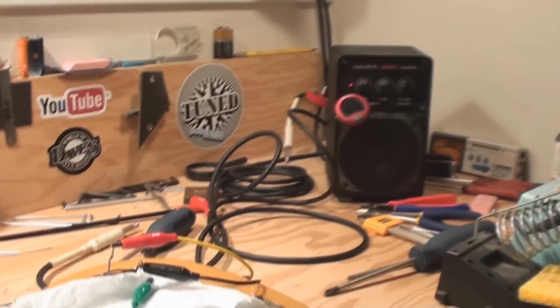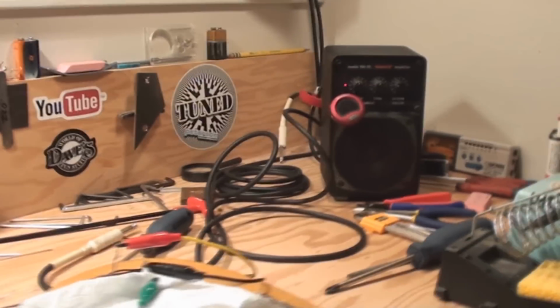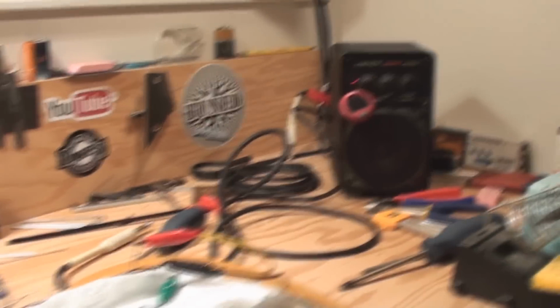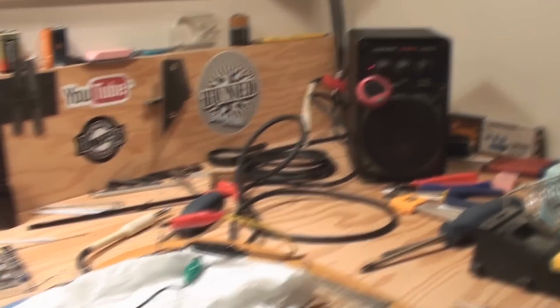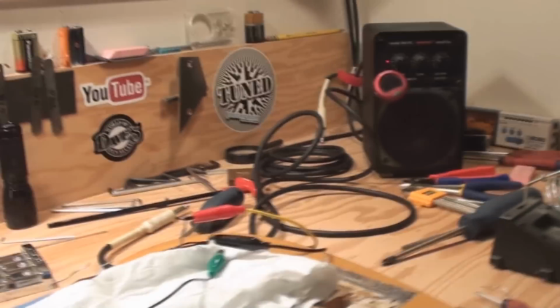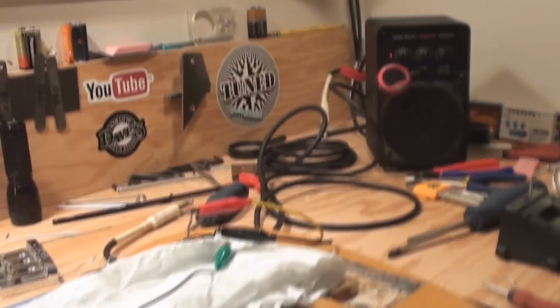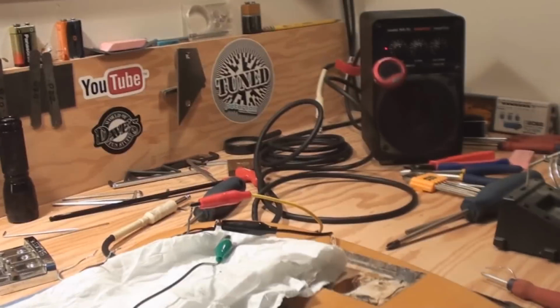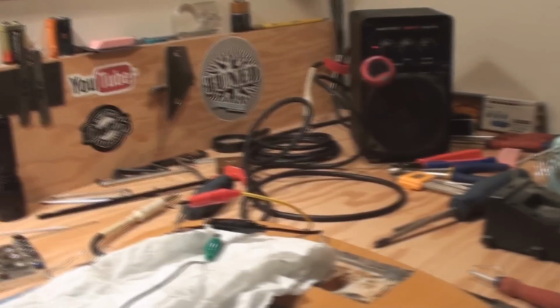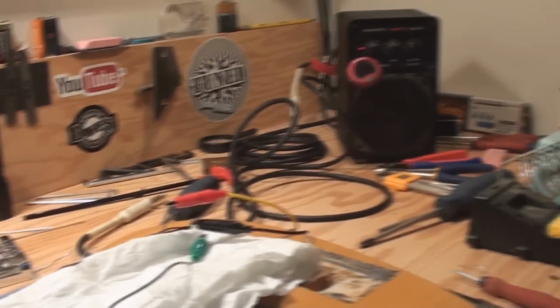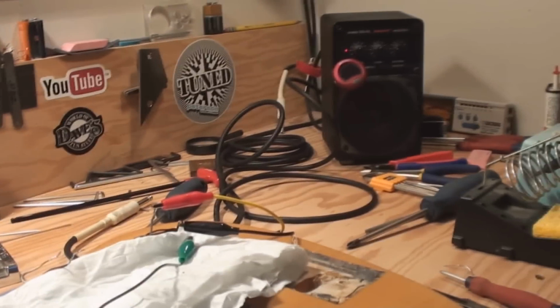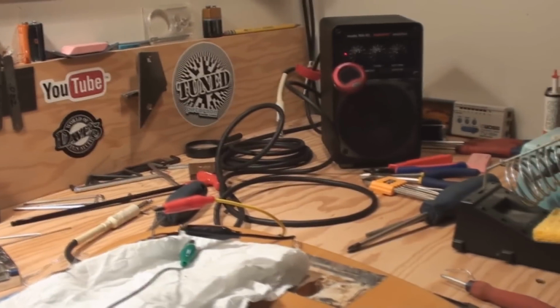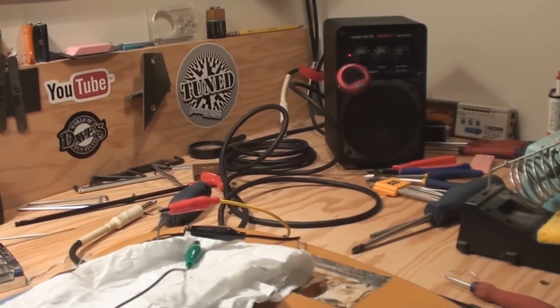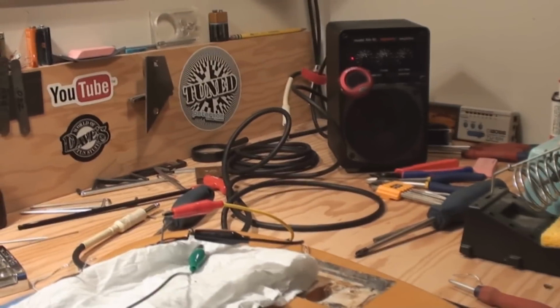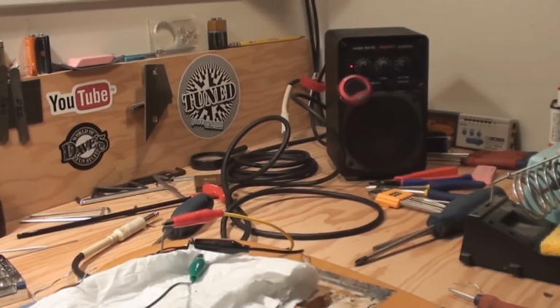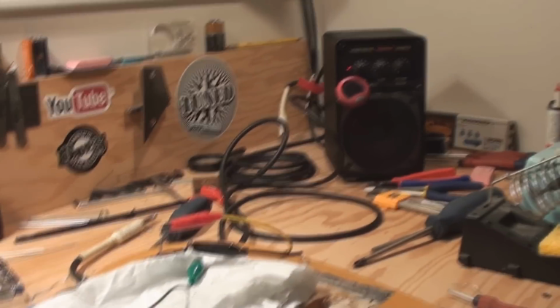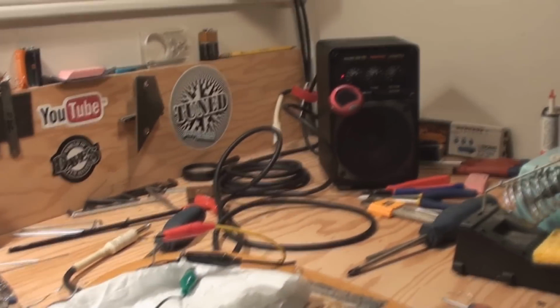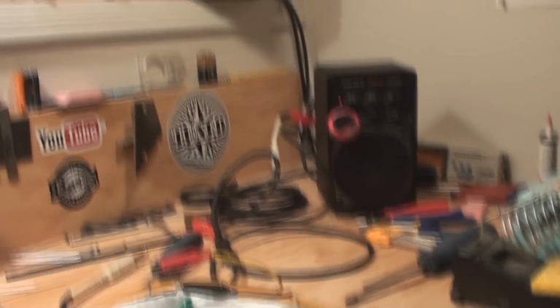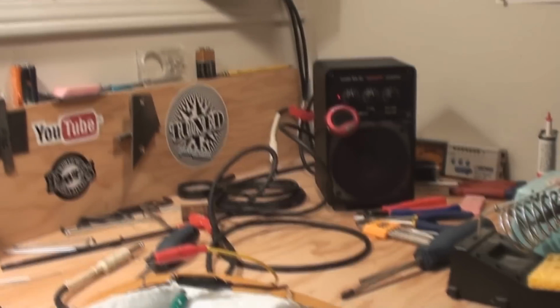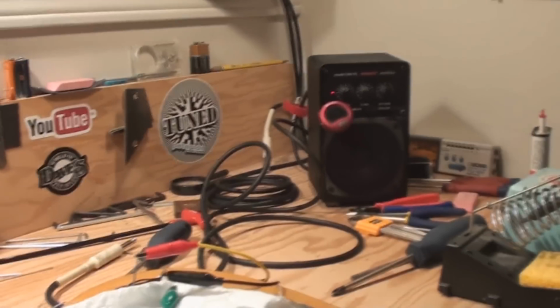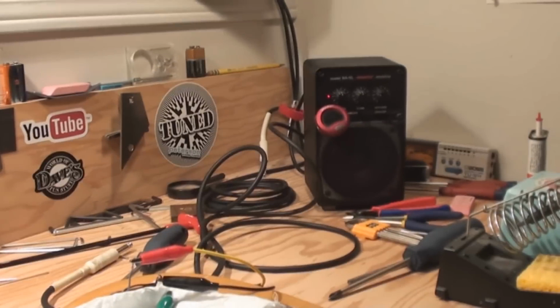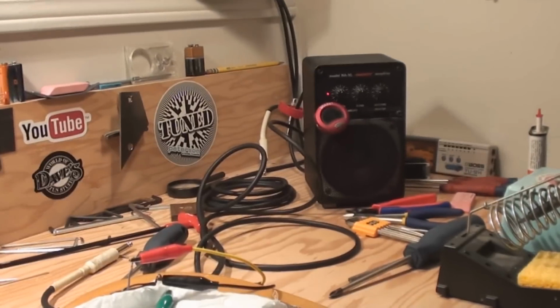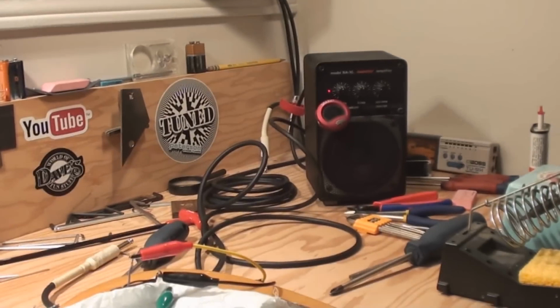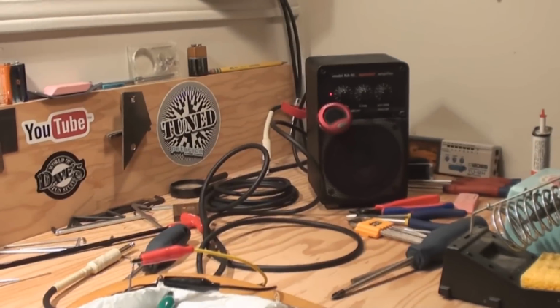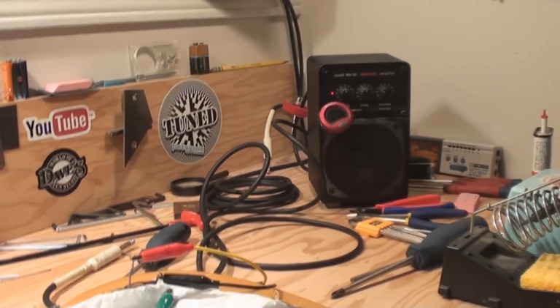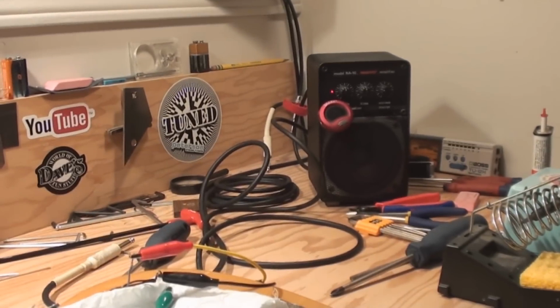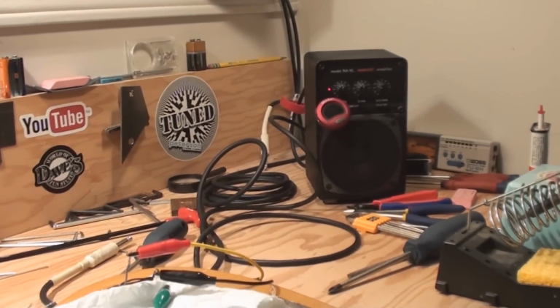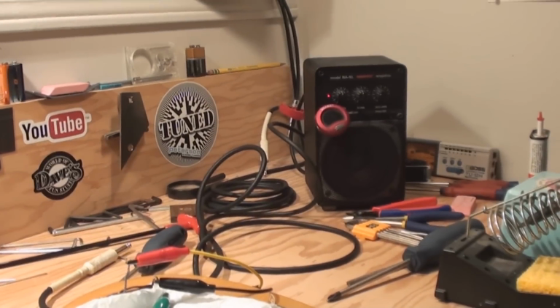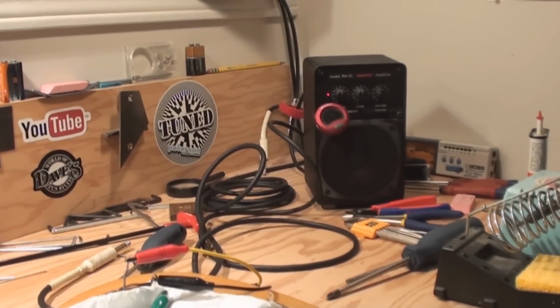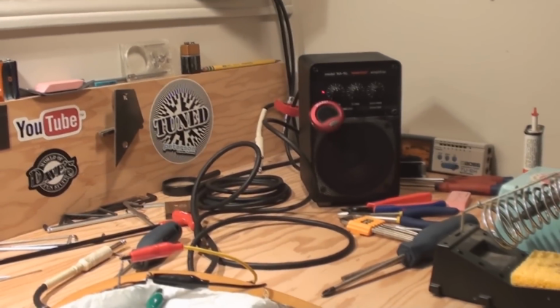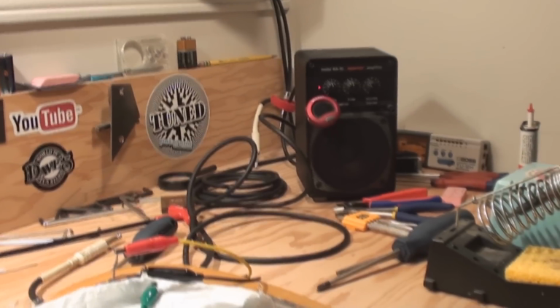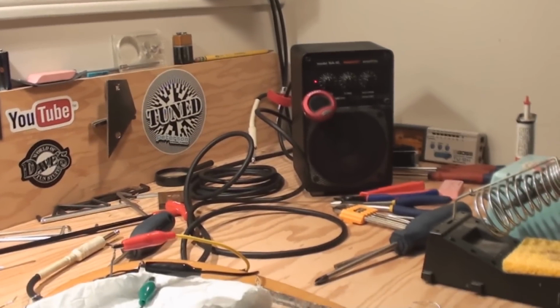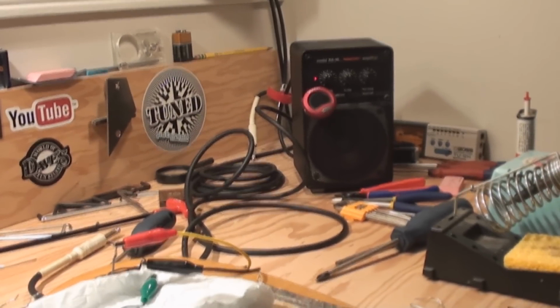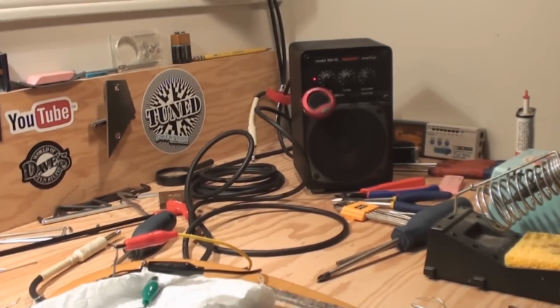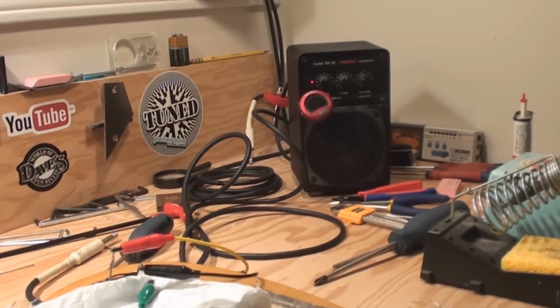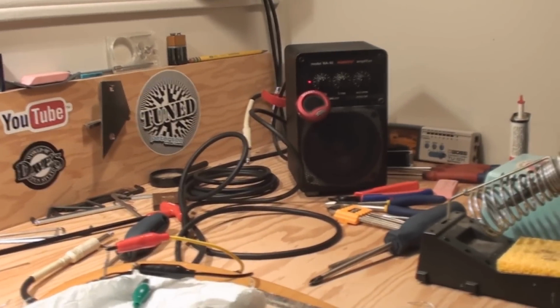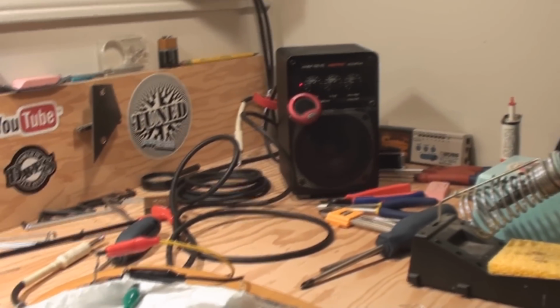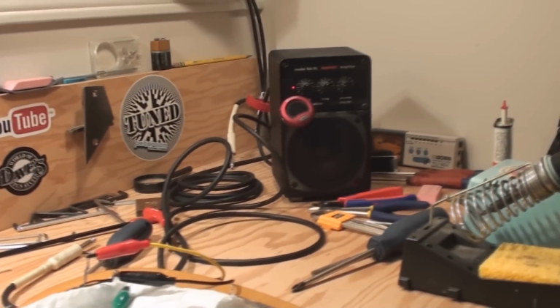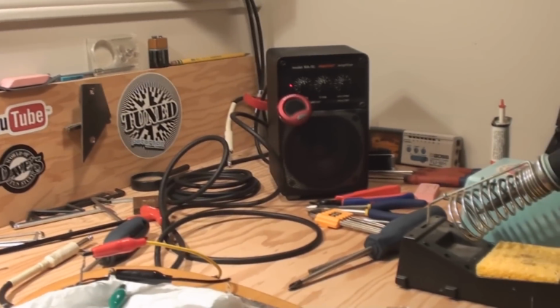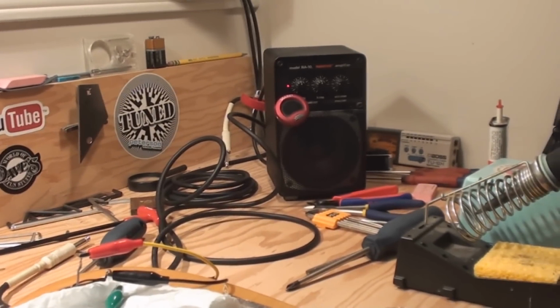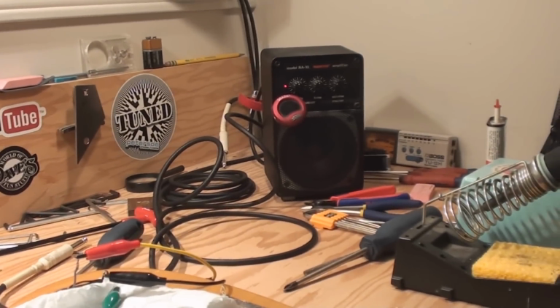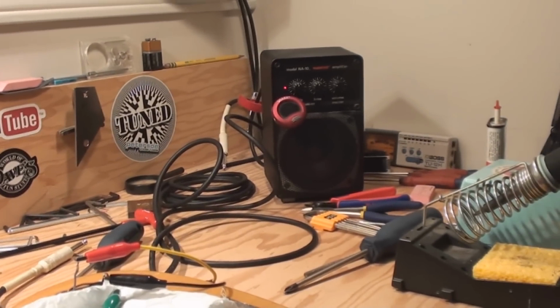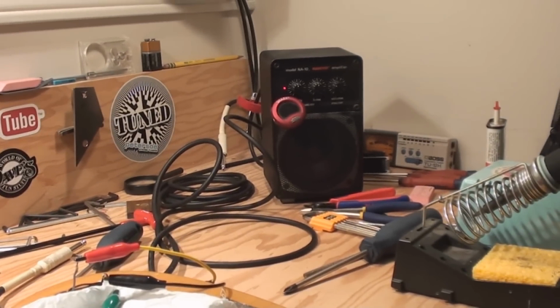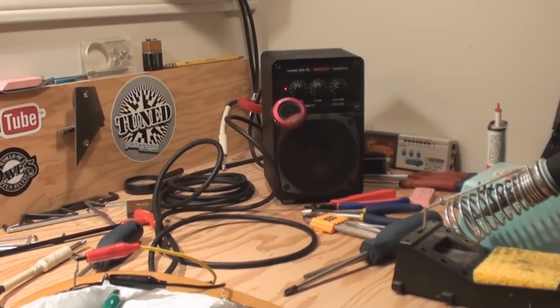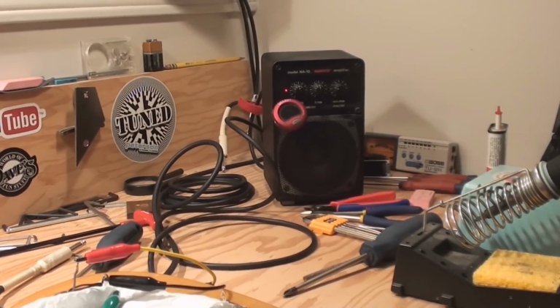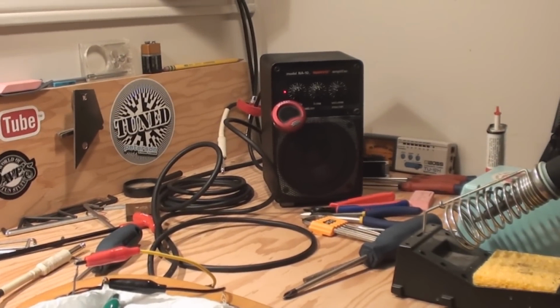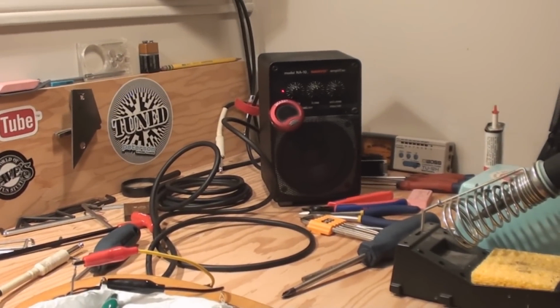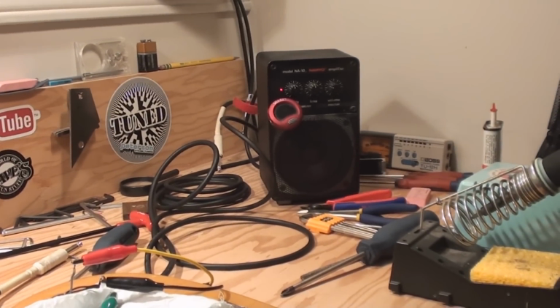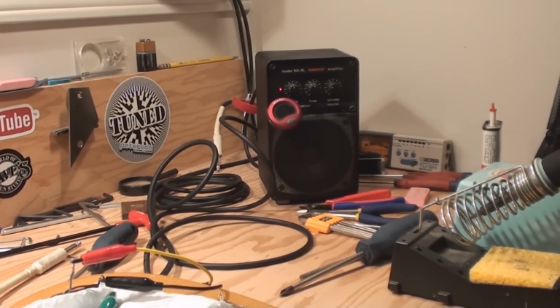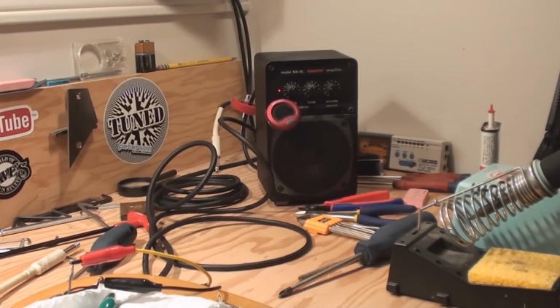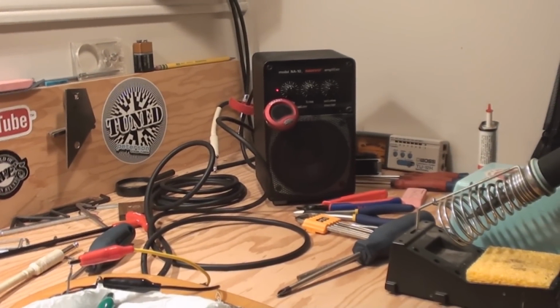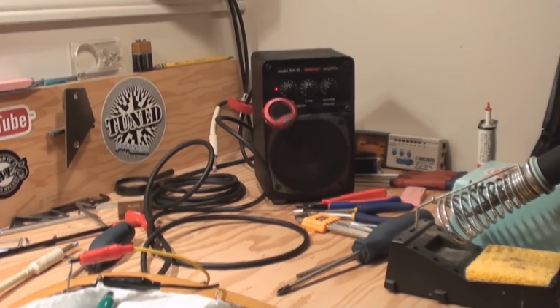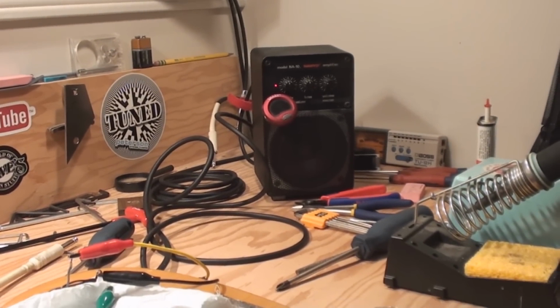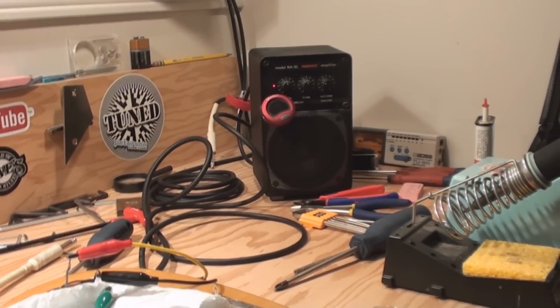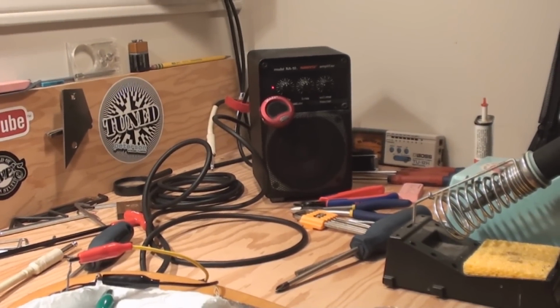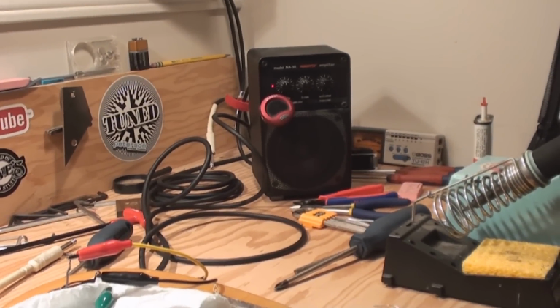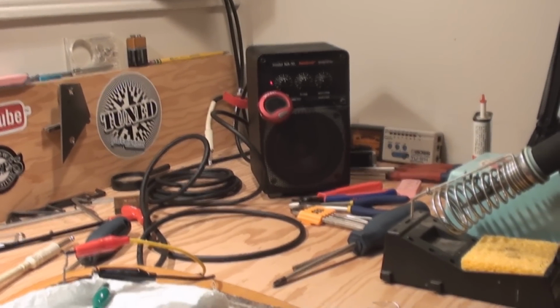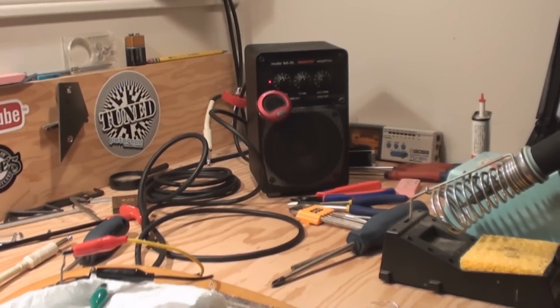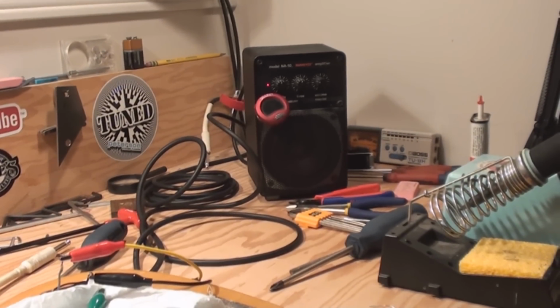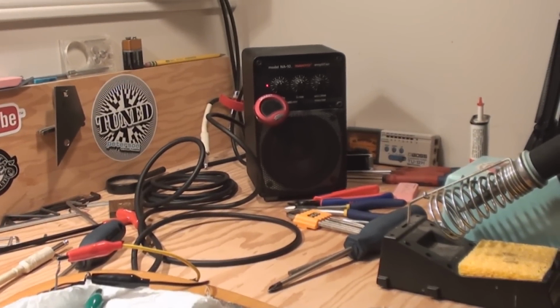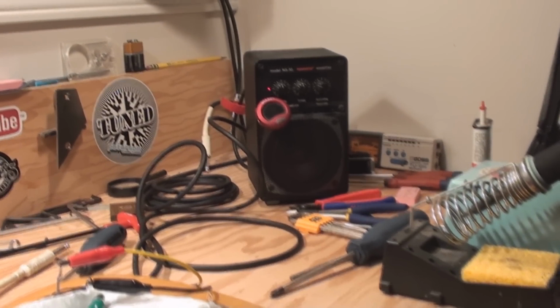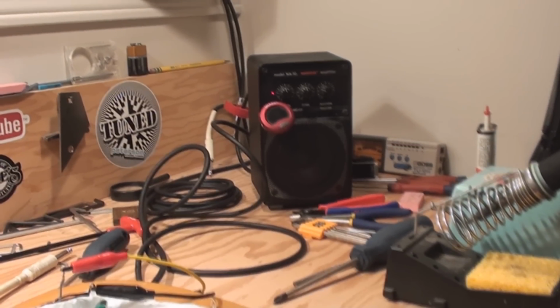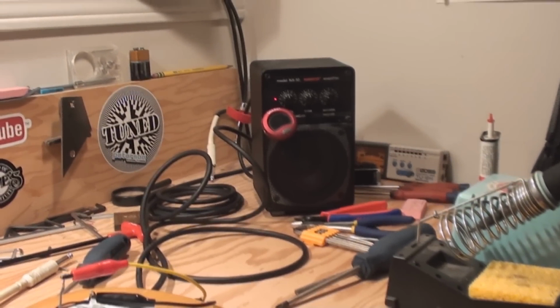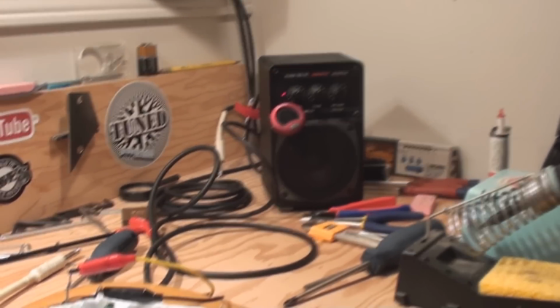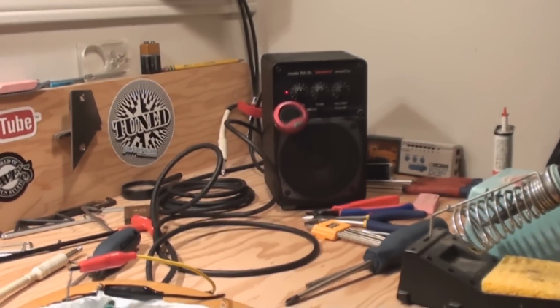I feel like the emergency room doctor that comes out and has to deliver bad news. At this point I think the actual neck plate is probably worth more than anything else here.